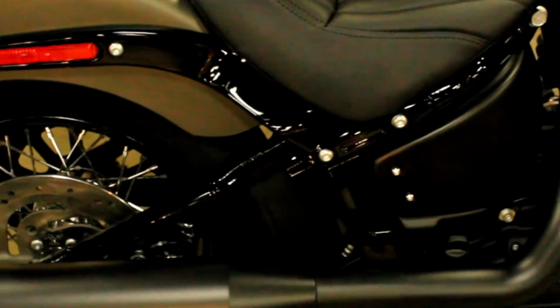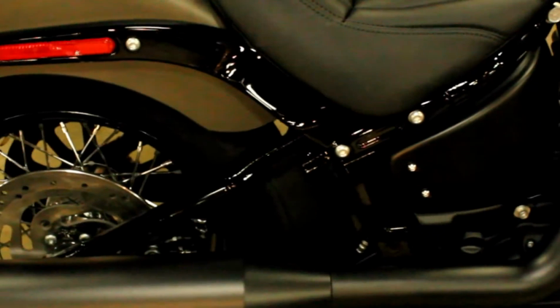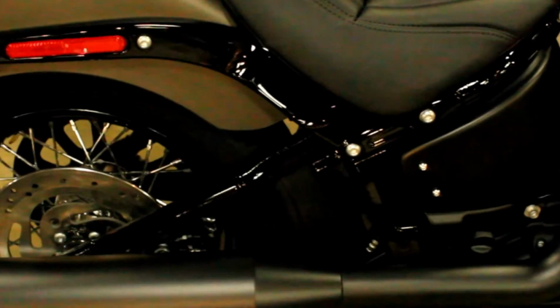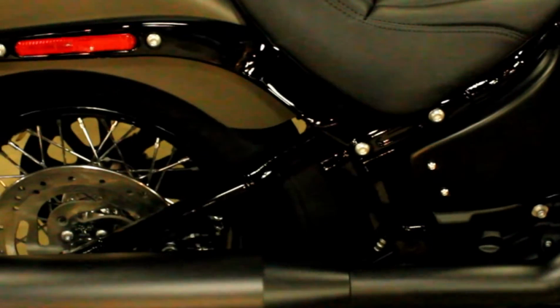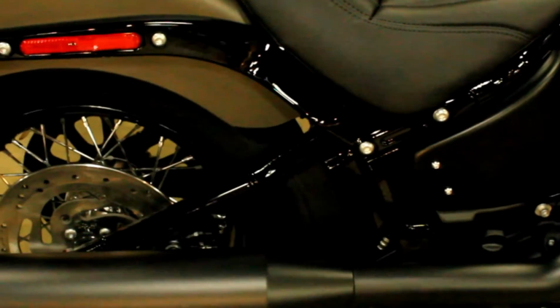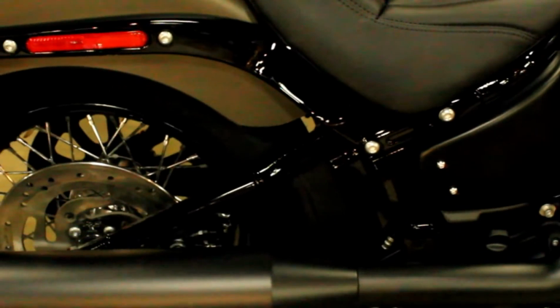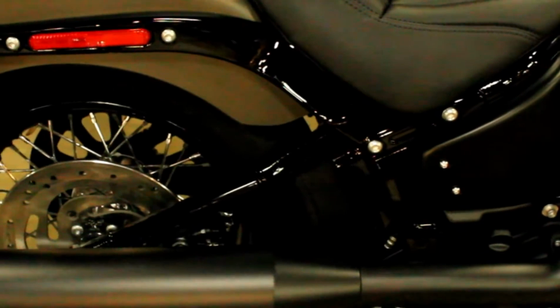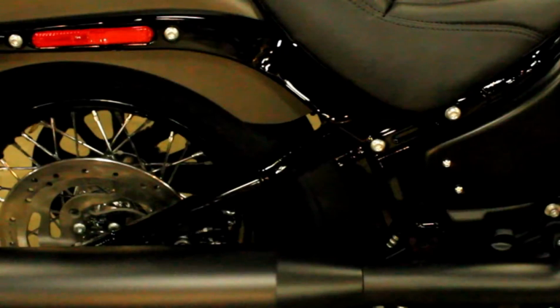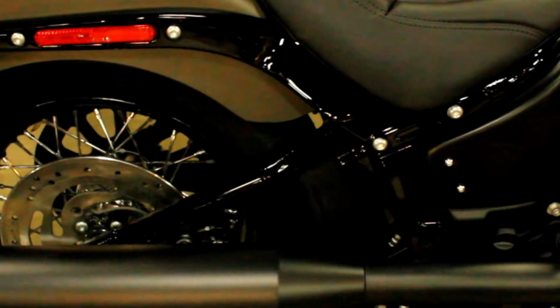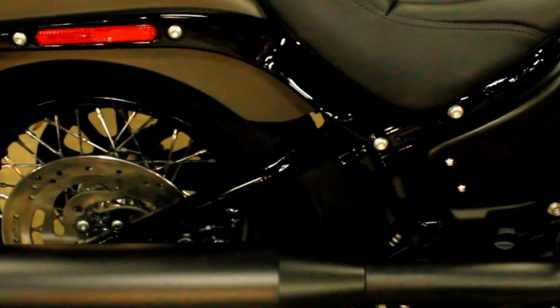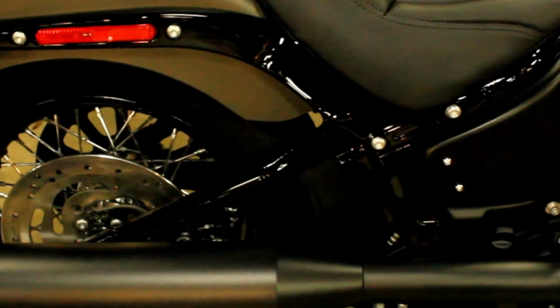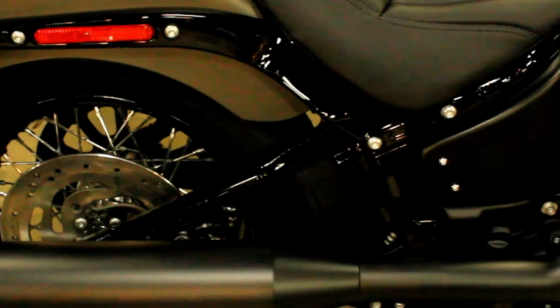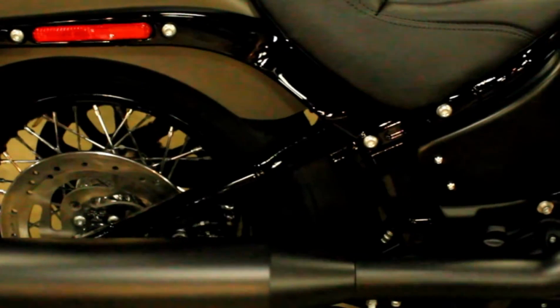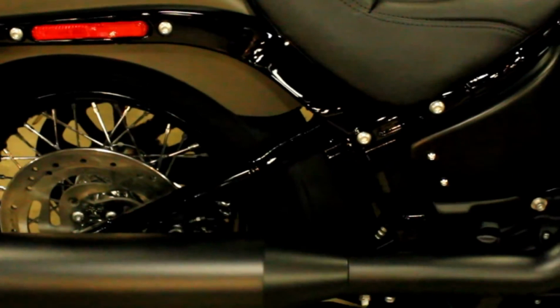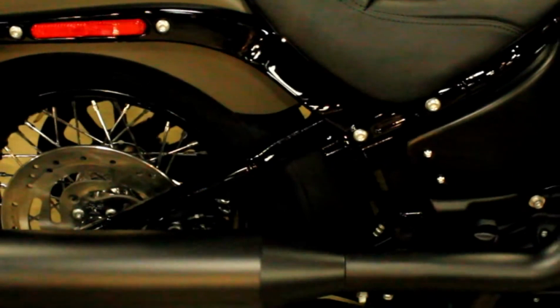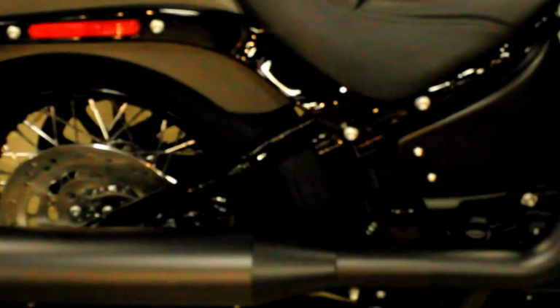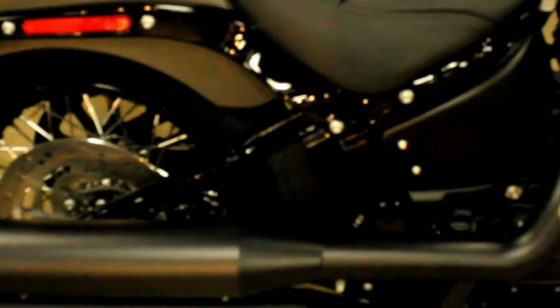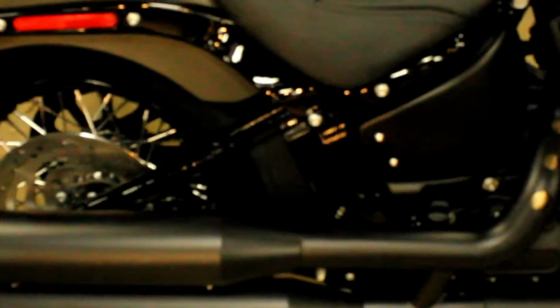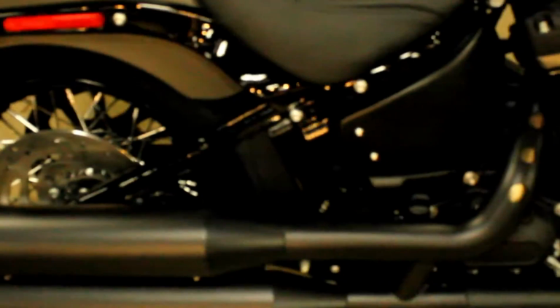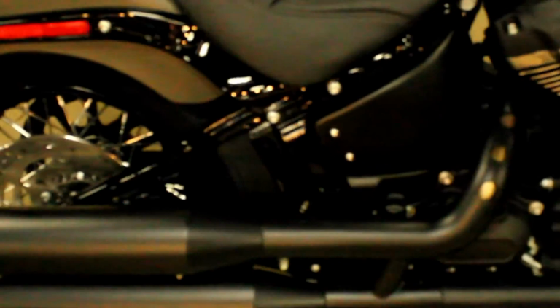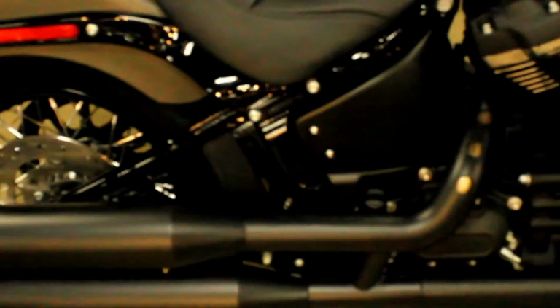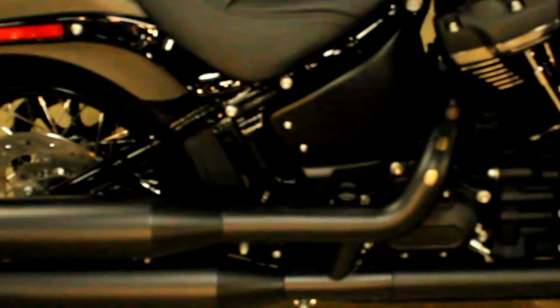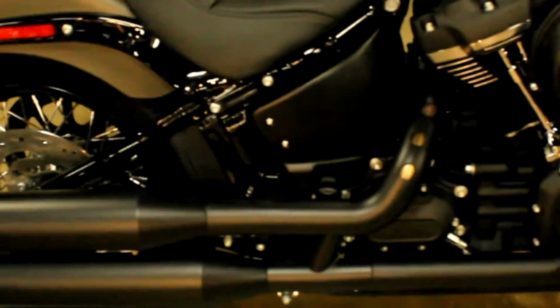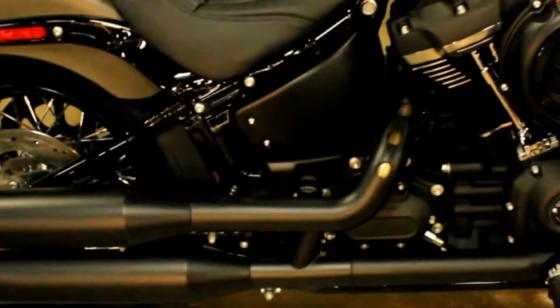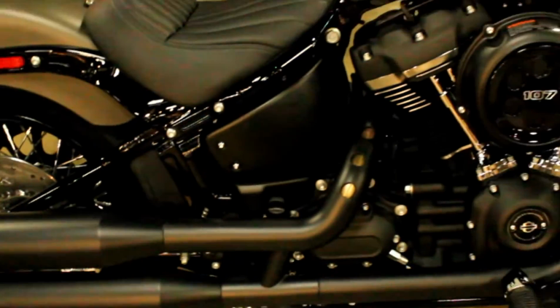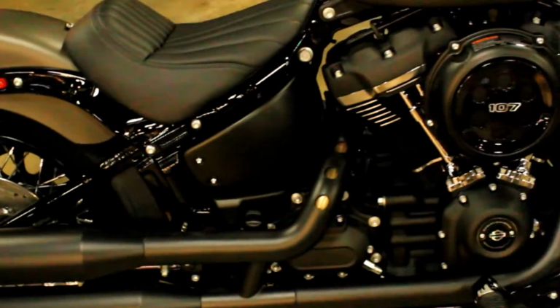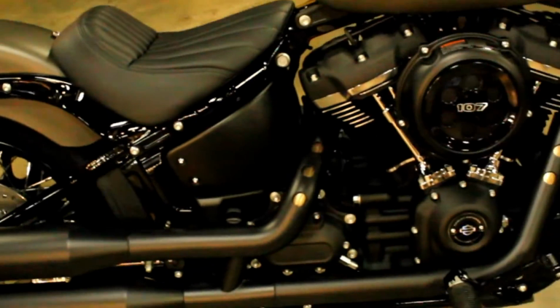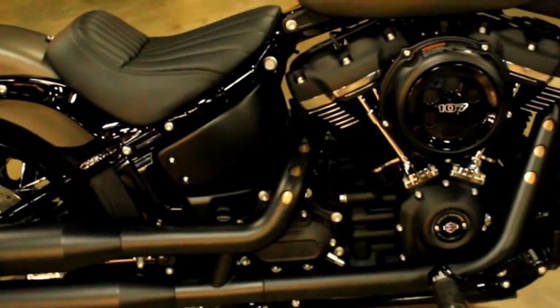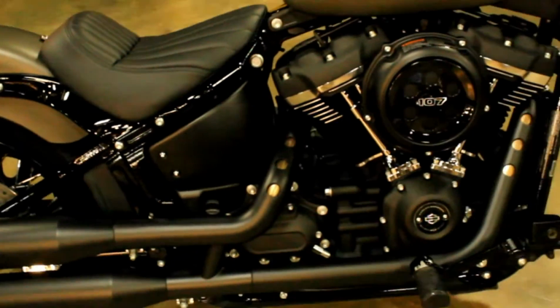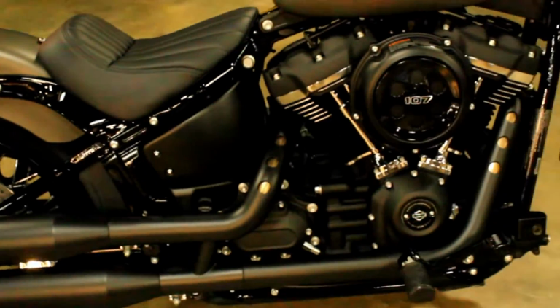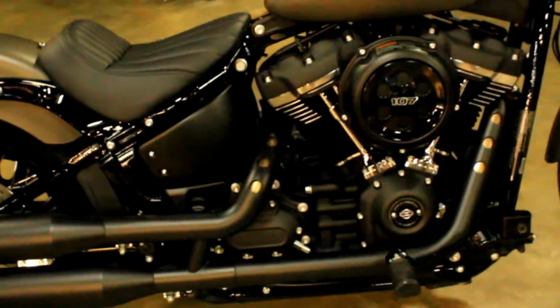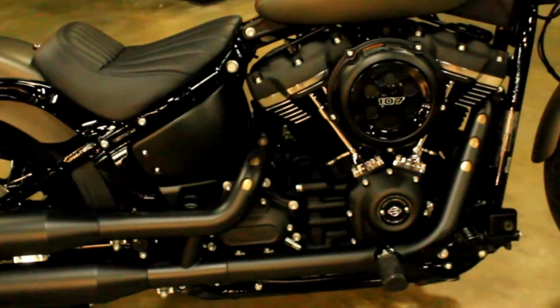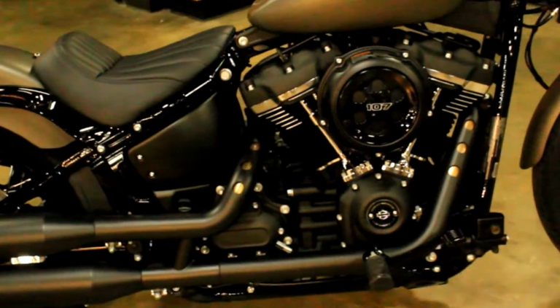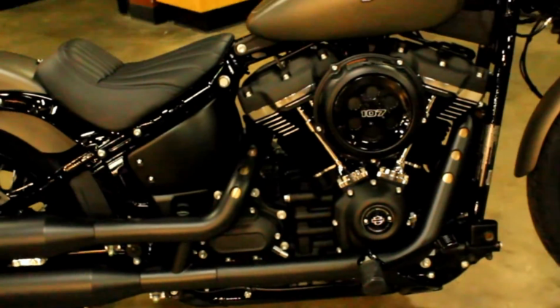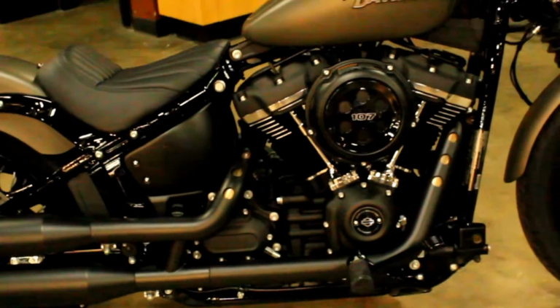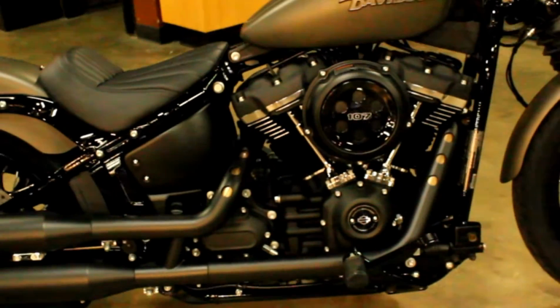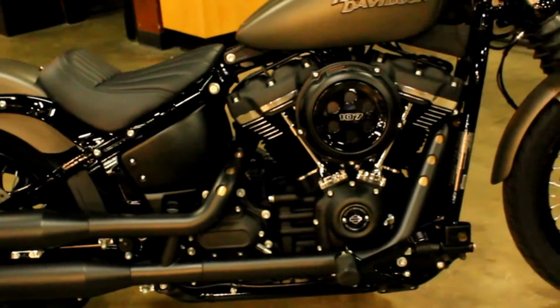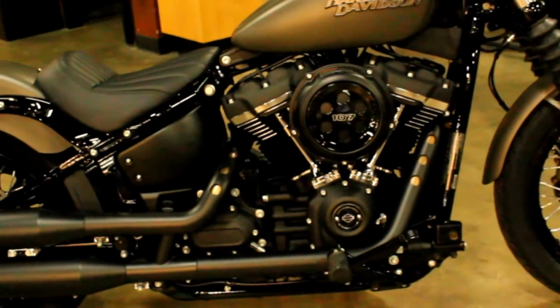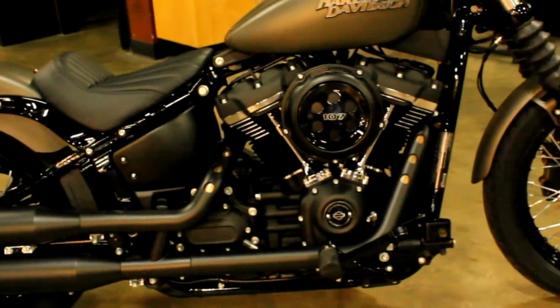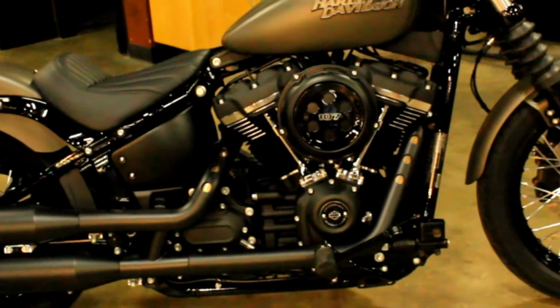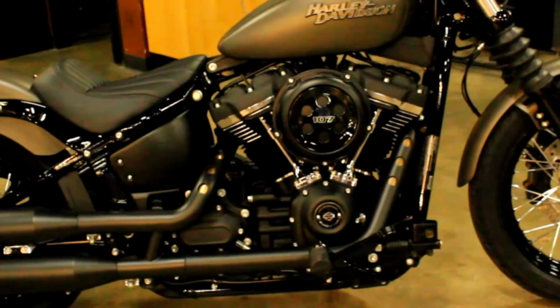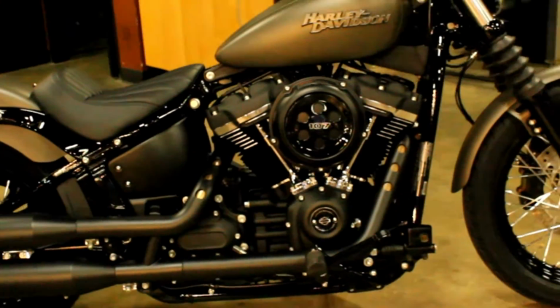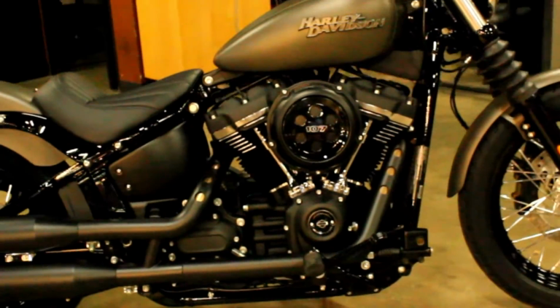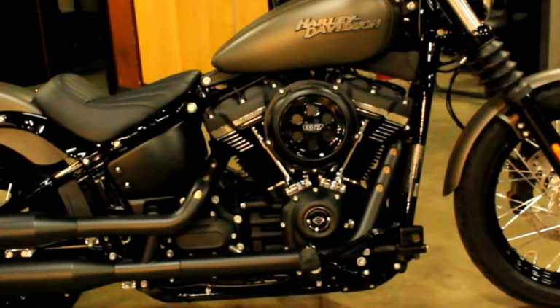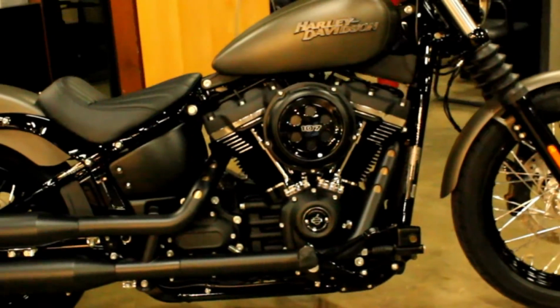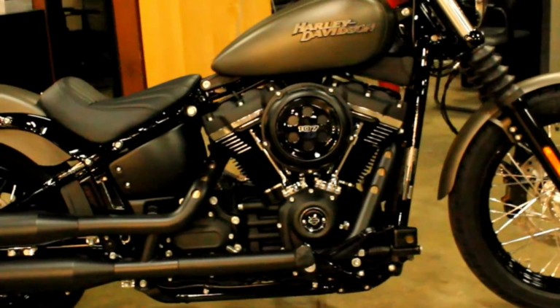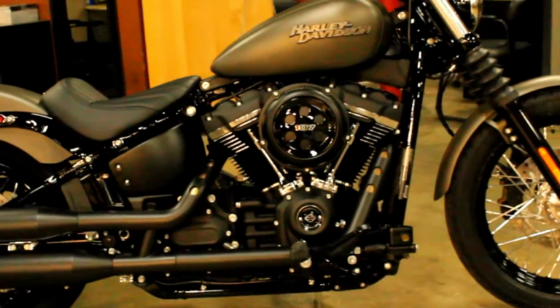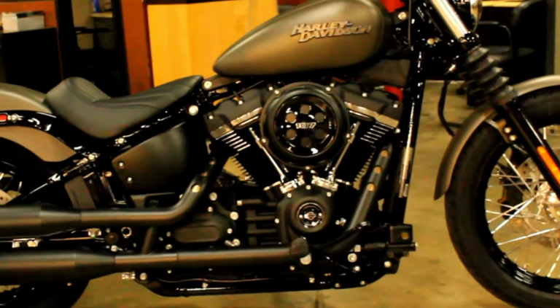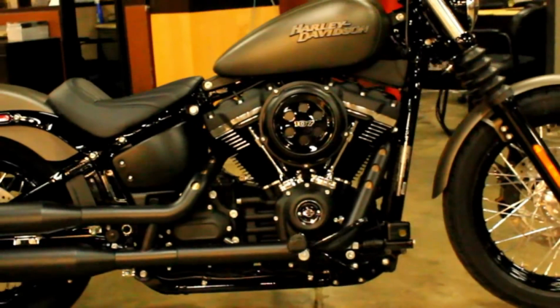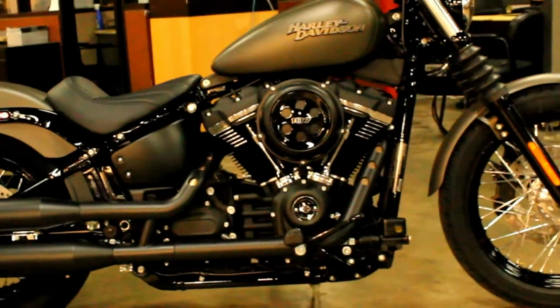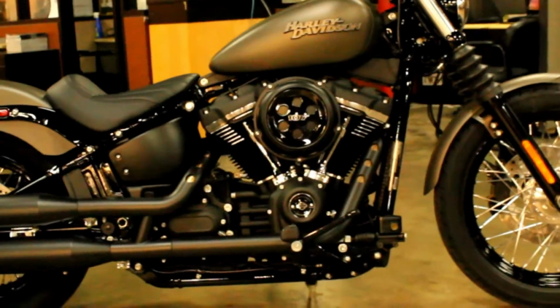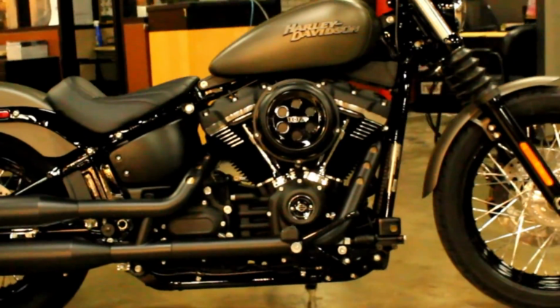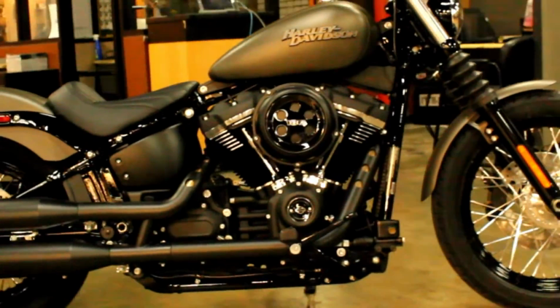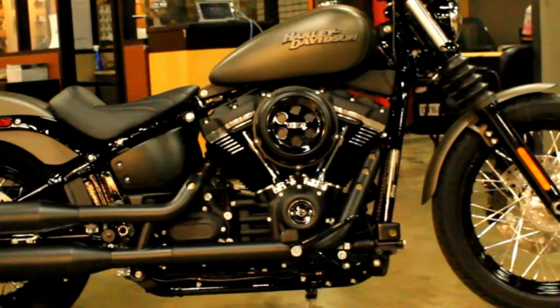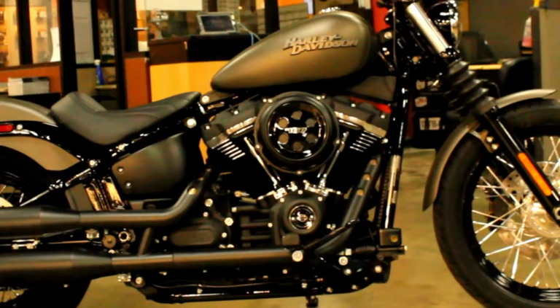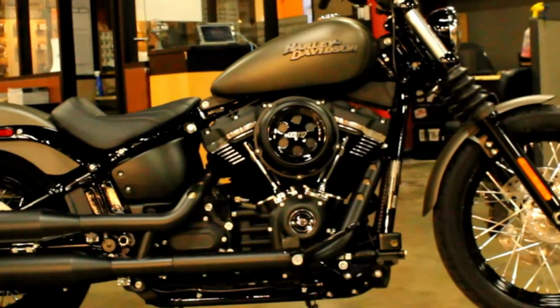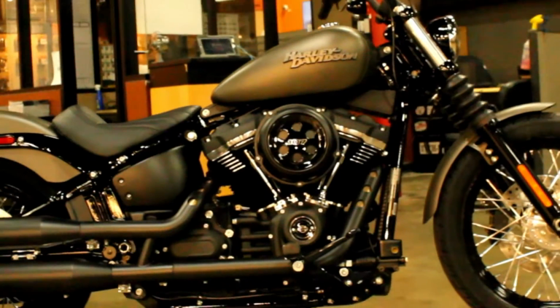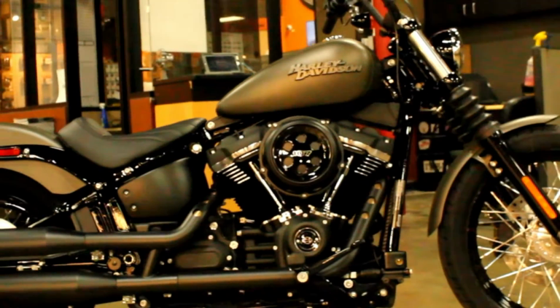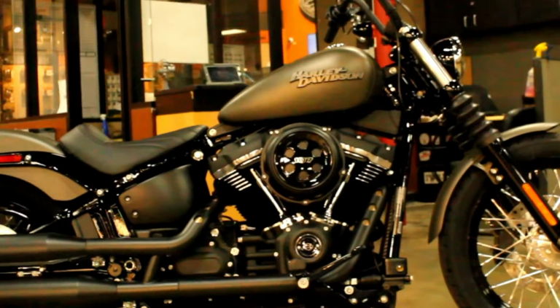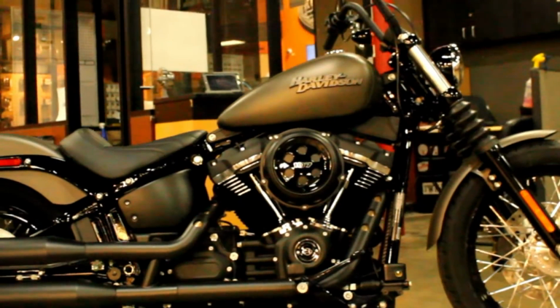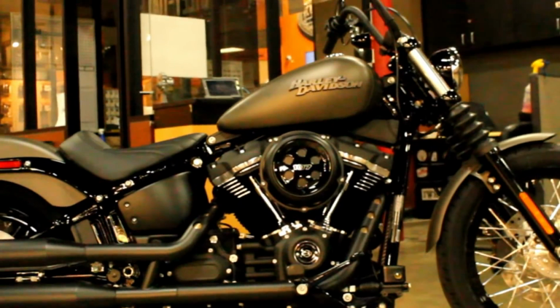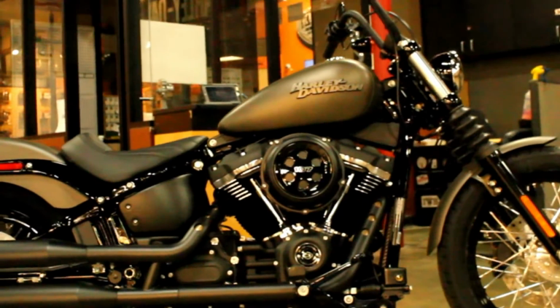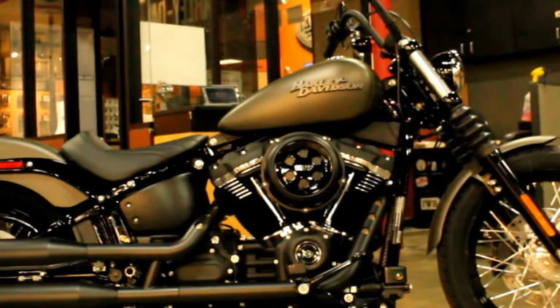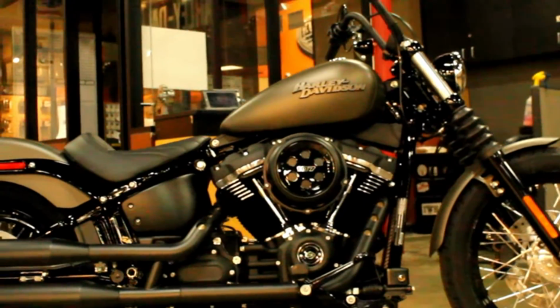In order to experience that, you gotta ride one of these bikes, which you can do seven days a week at Biggs Harley-Davidson in San Marcos.